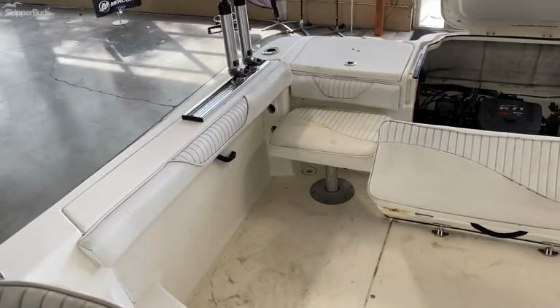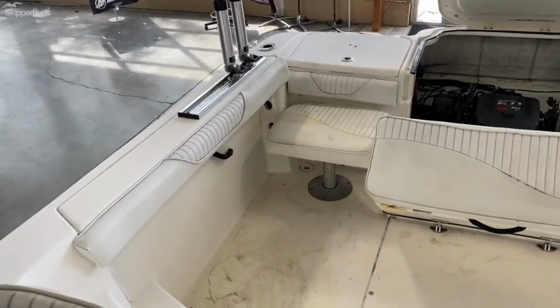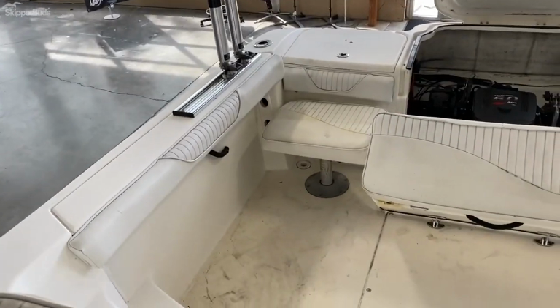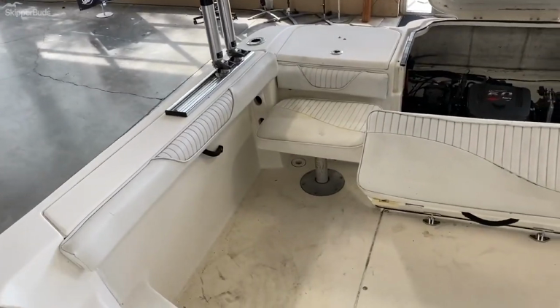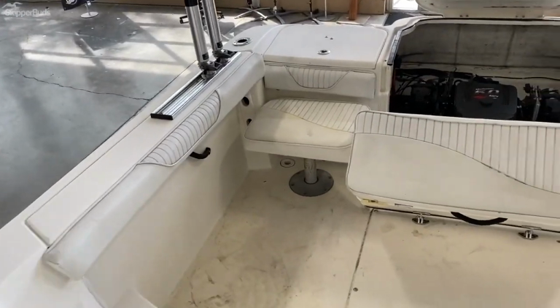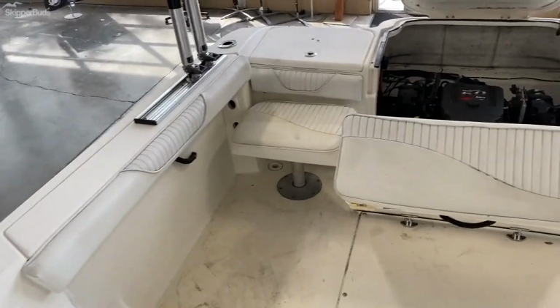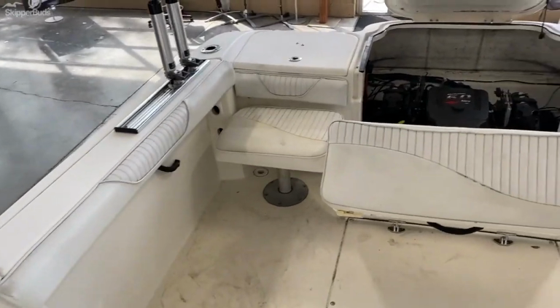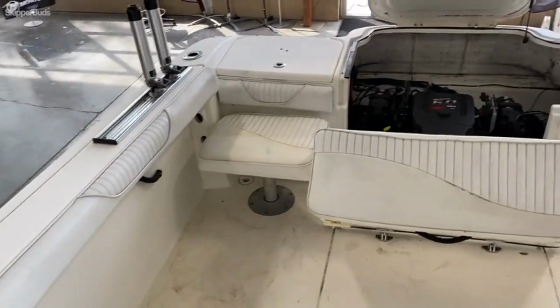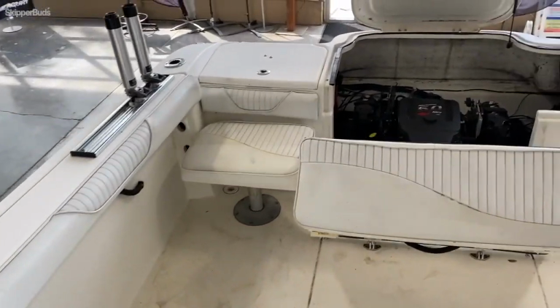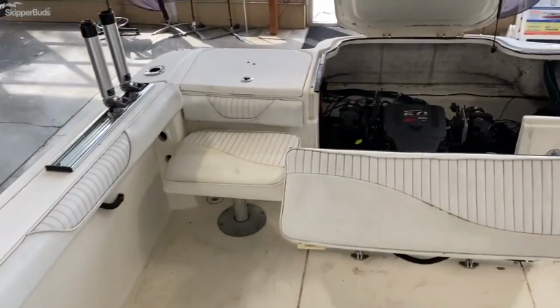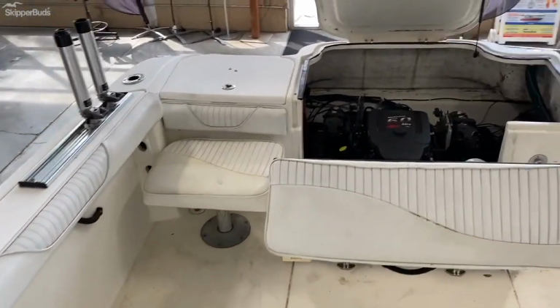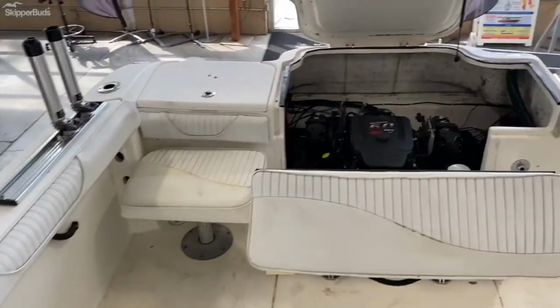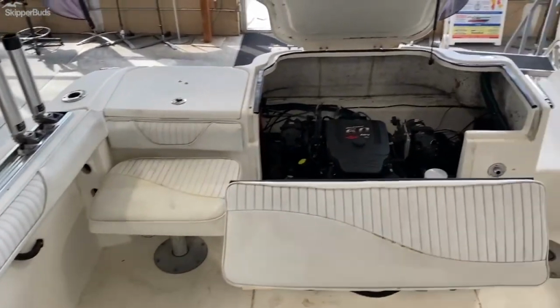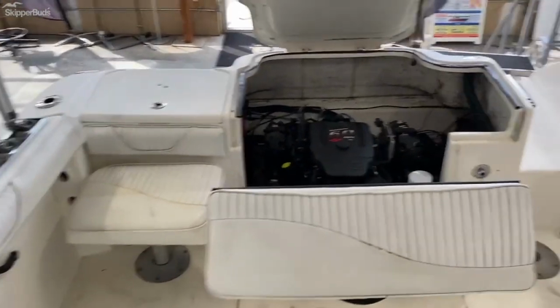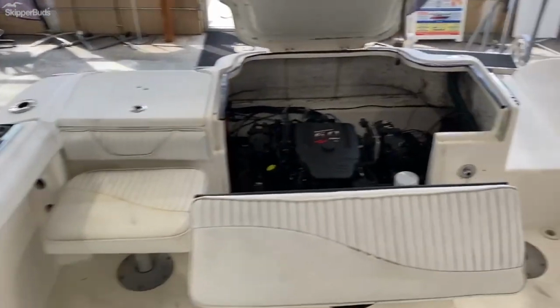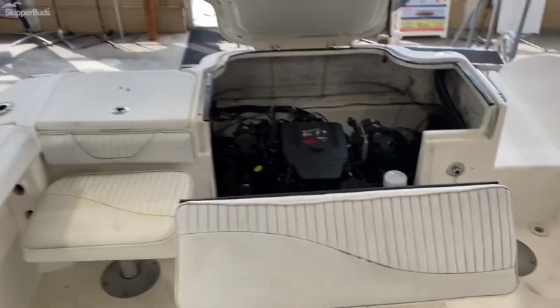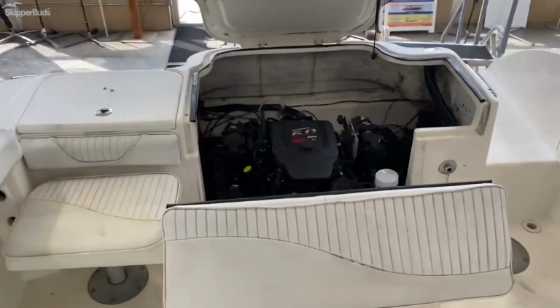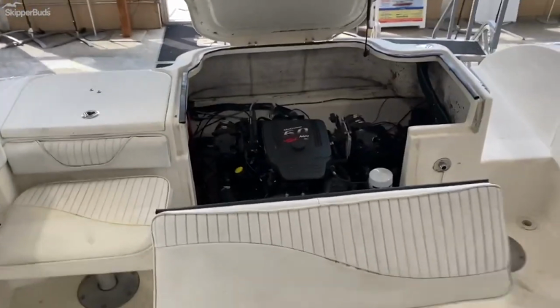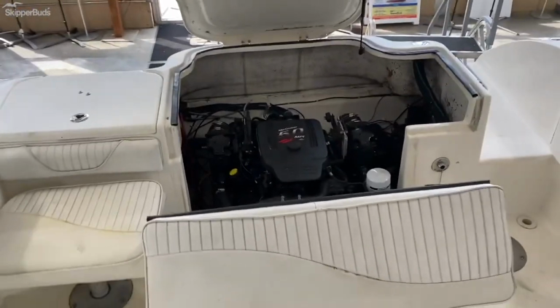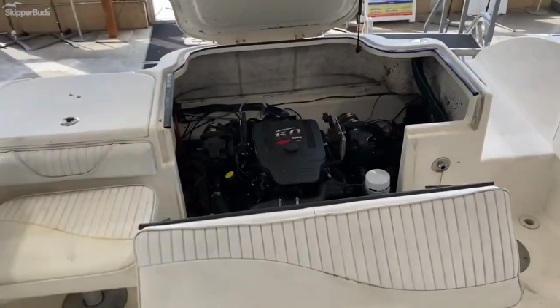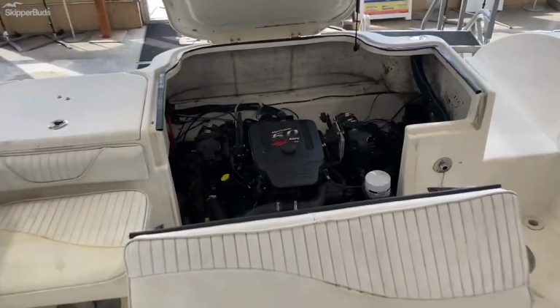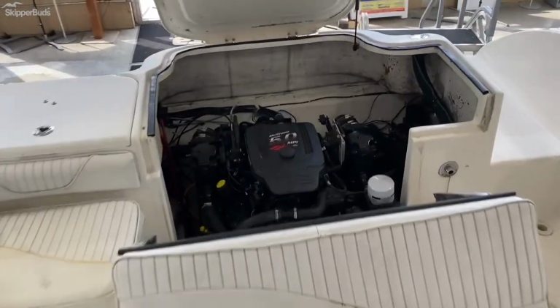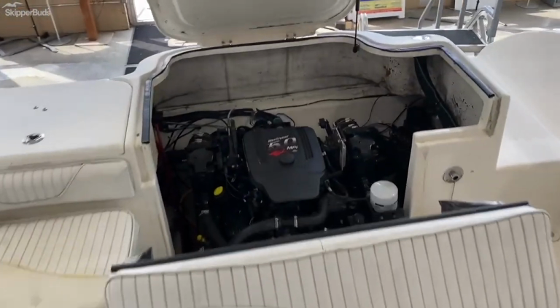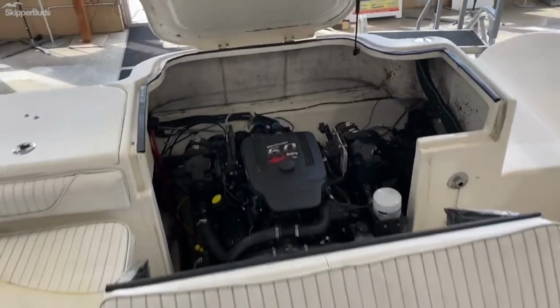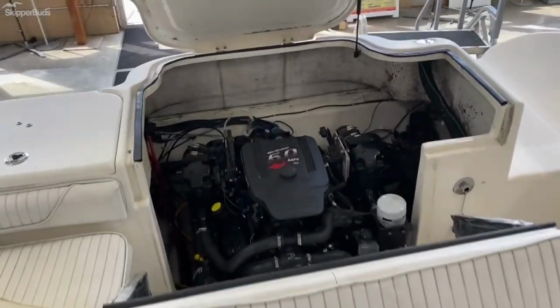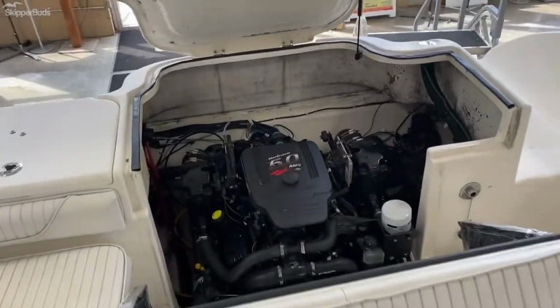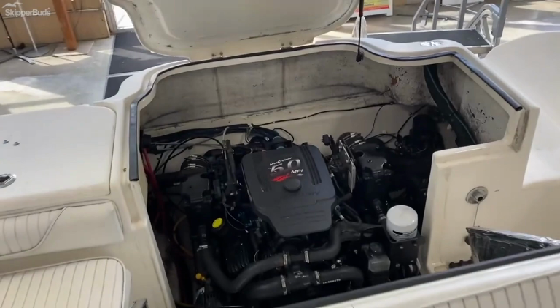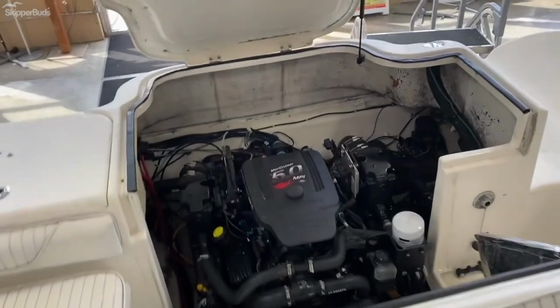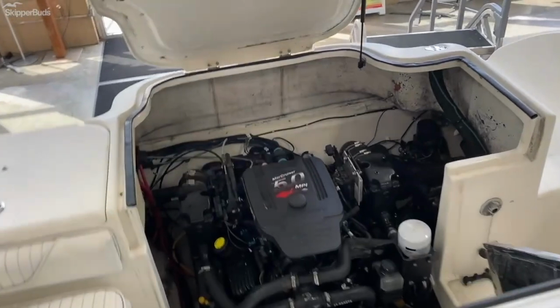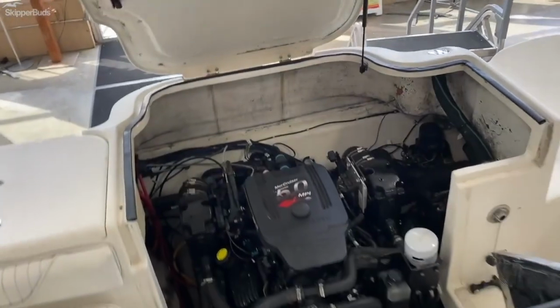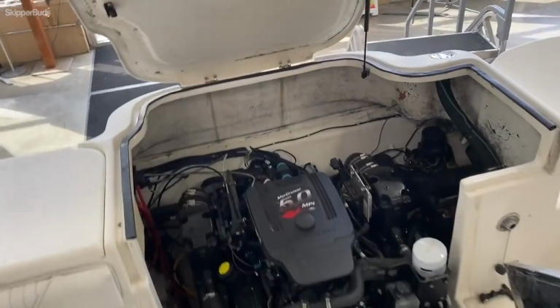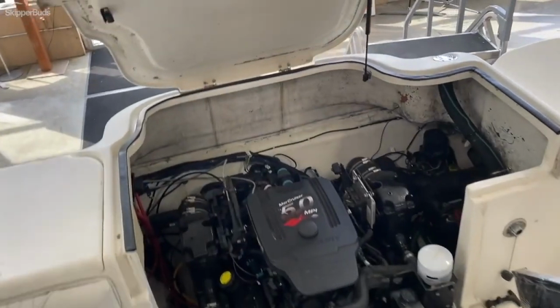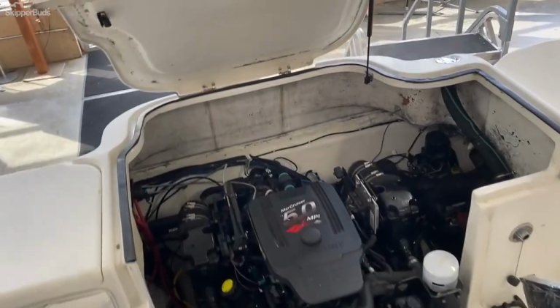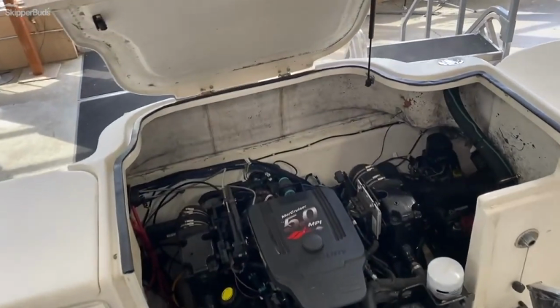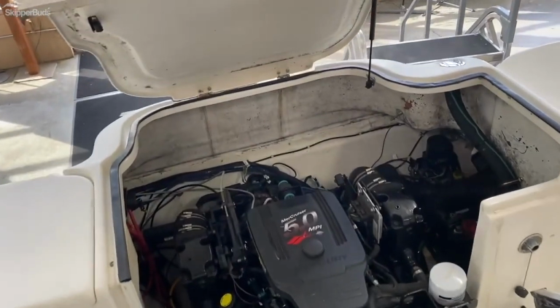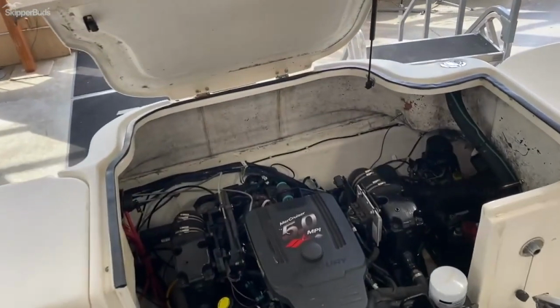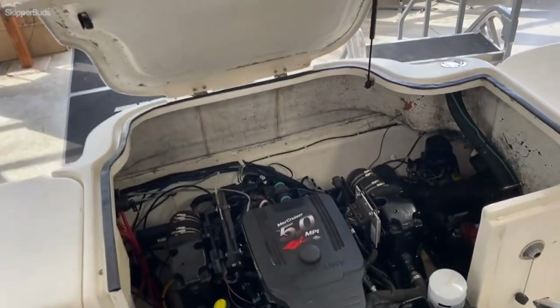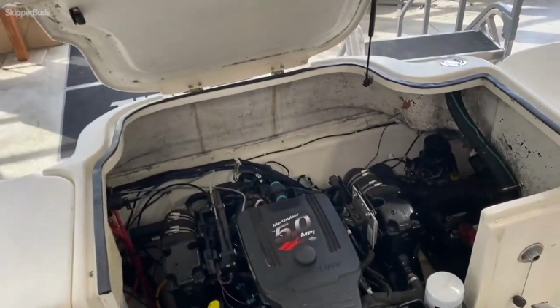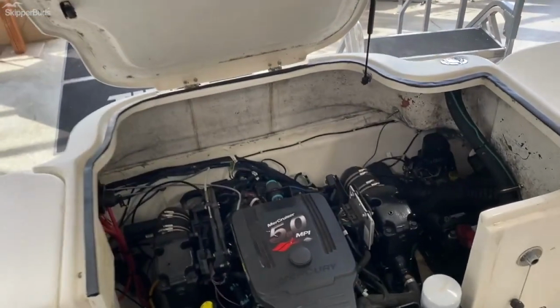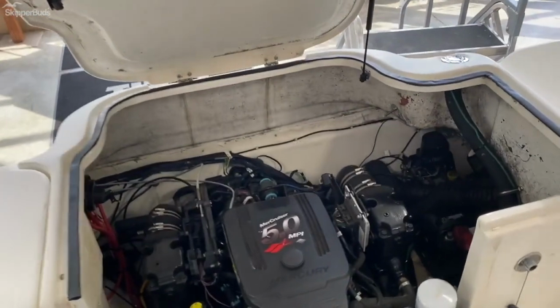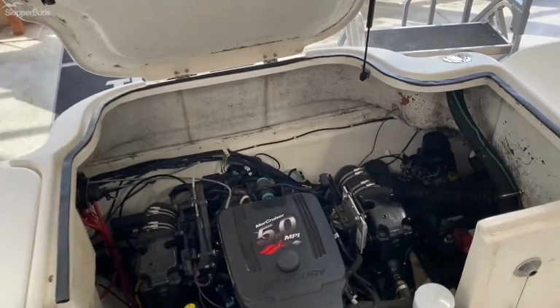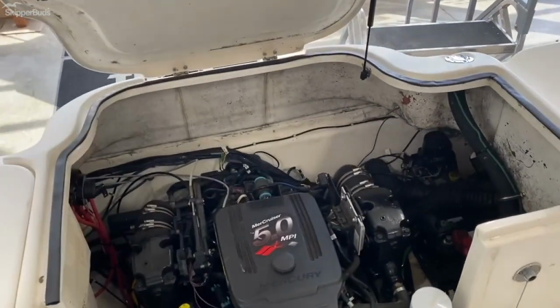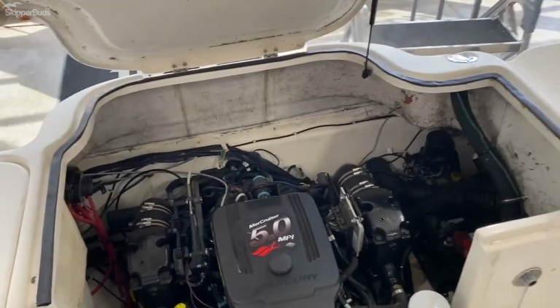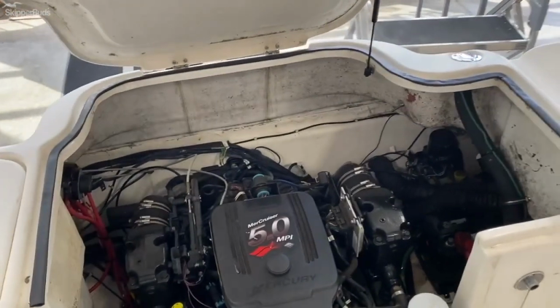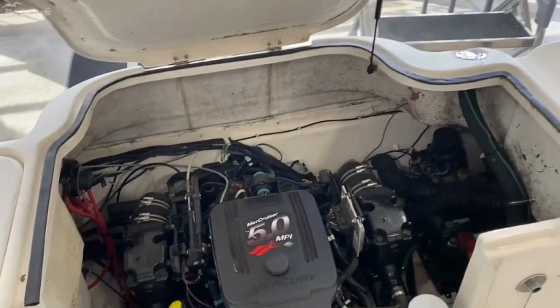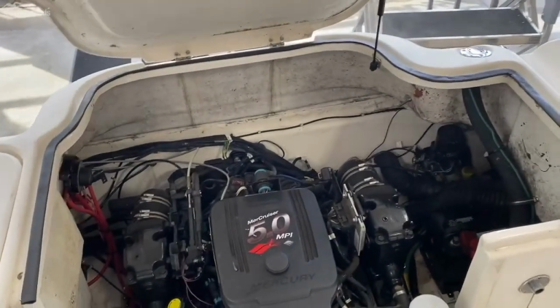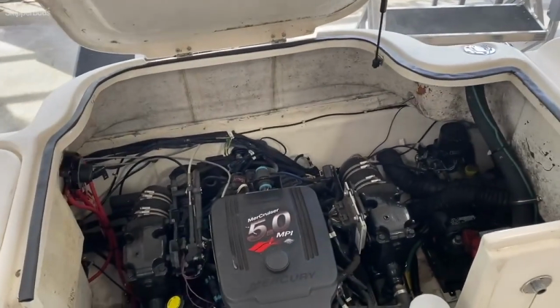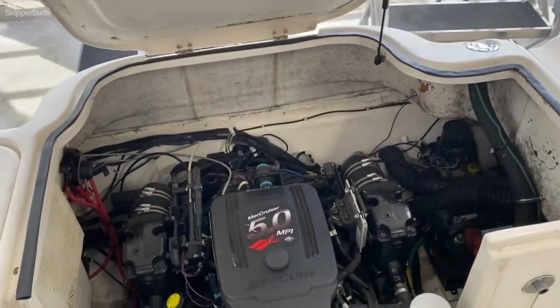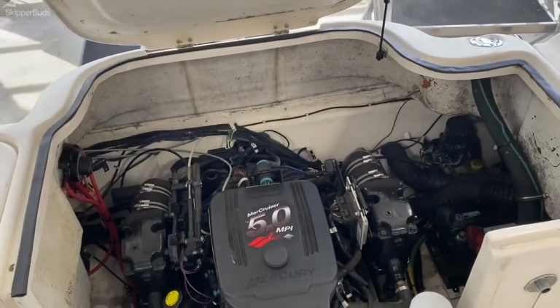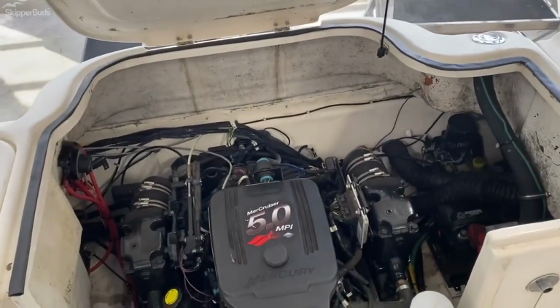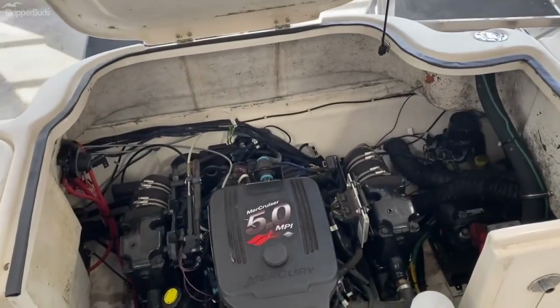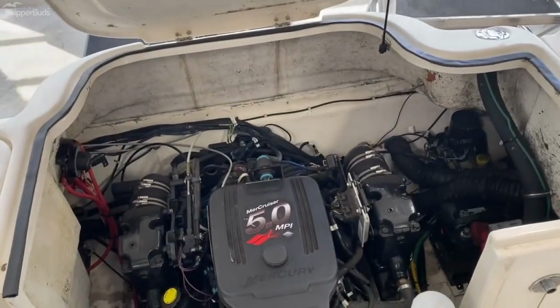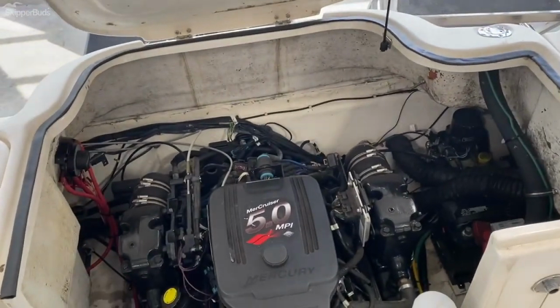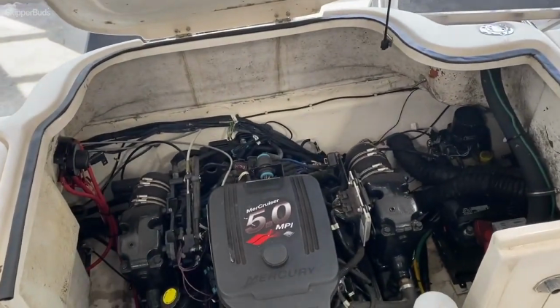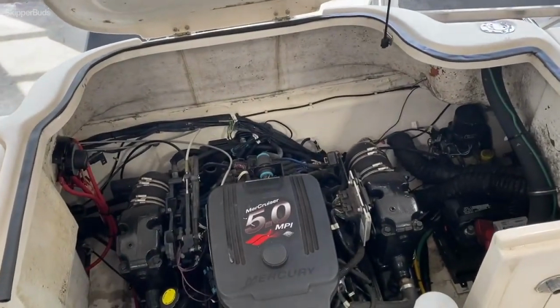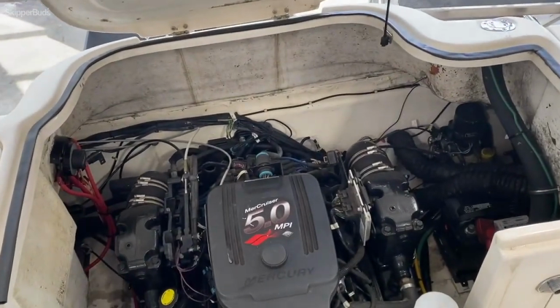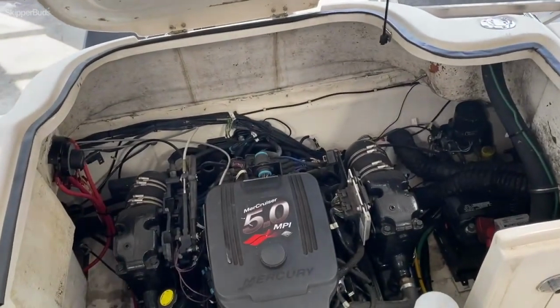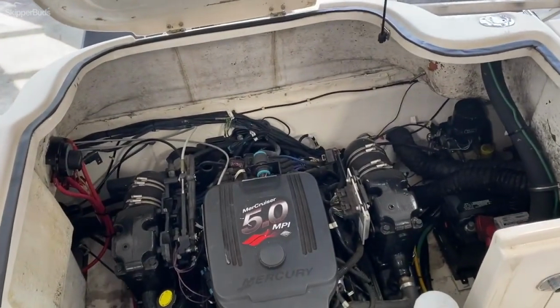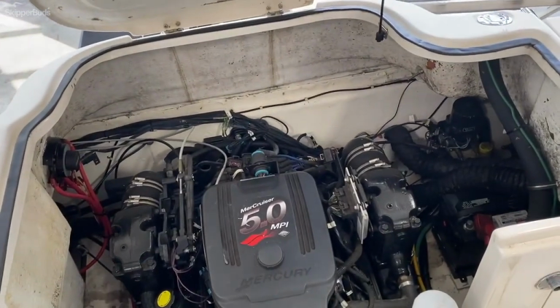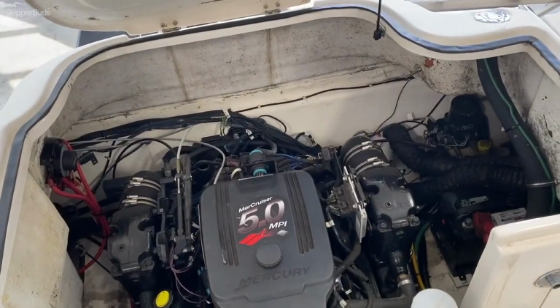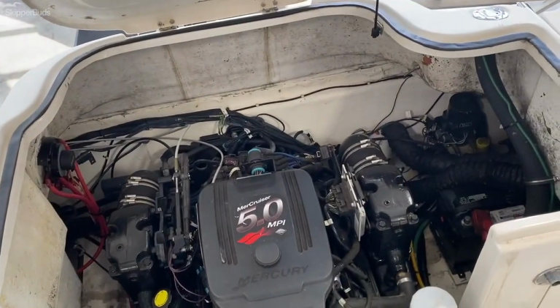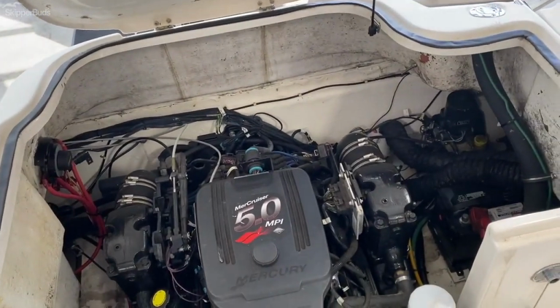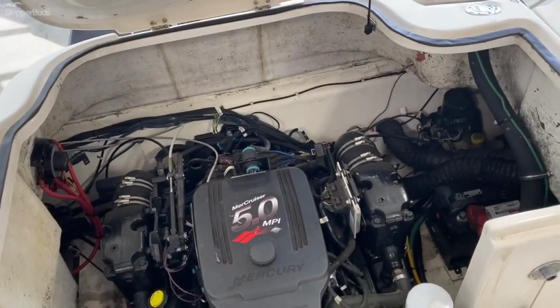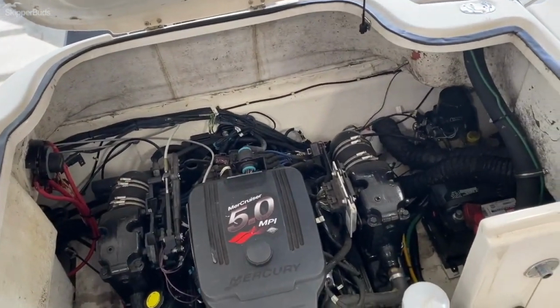Here in the cockpit, you've got great access to the engine — 5.0 MPI Mercruiser.